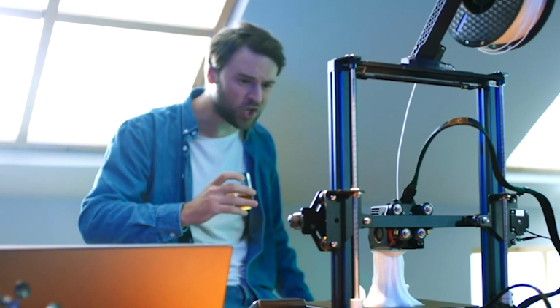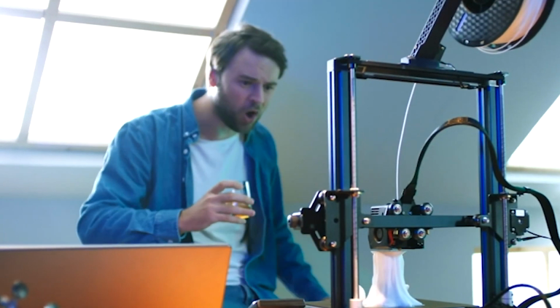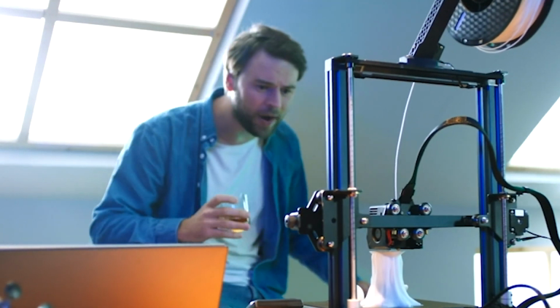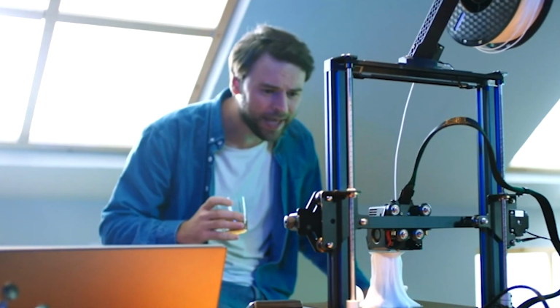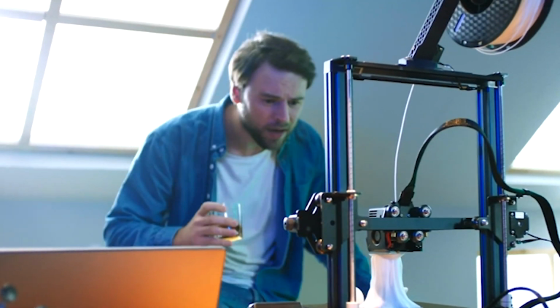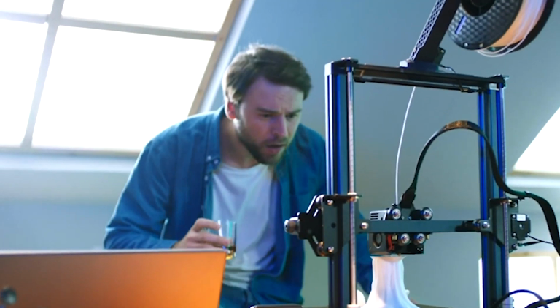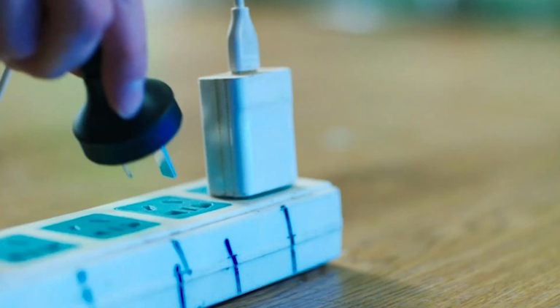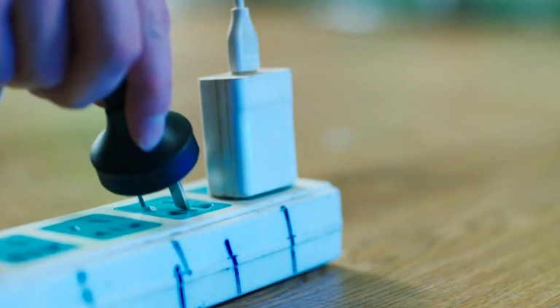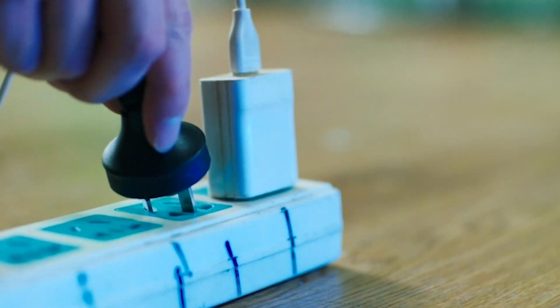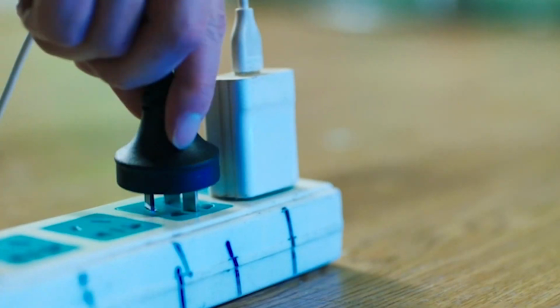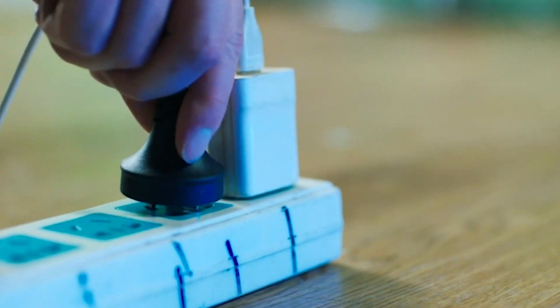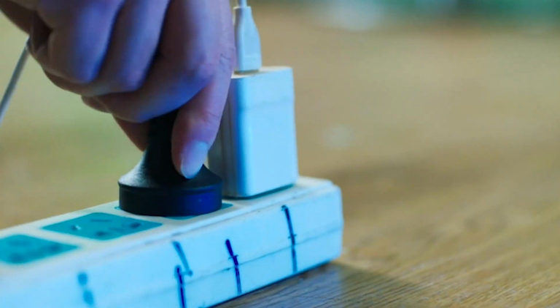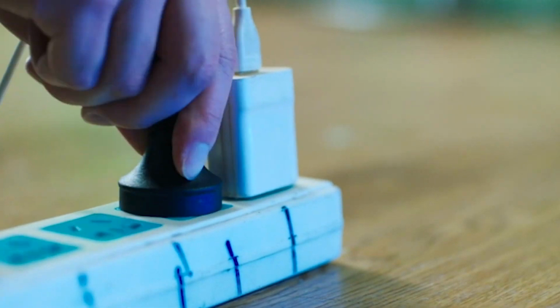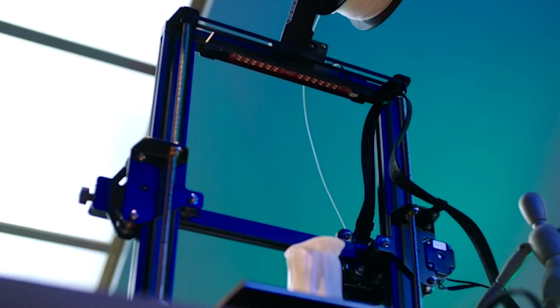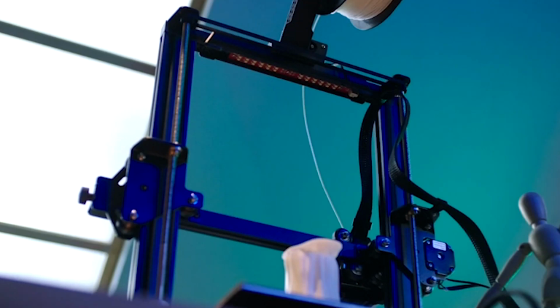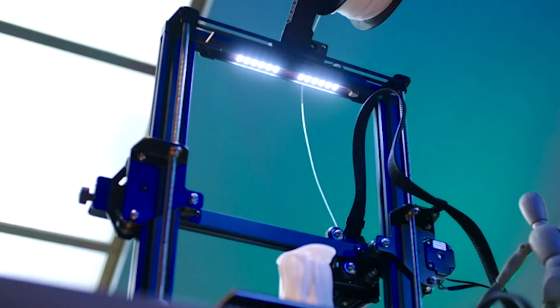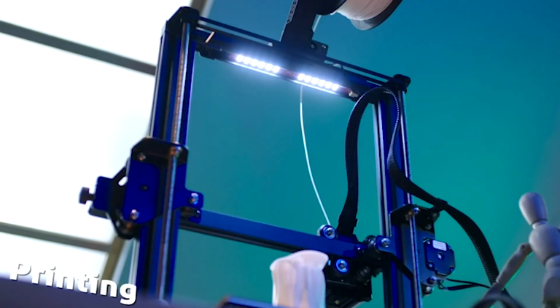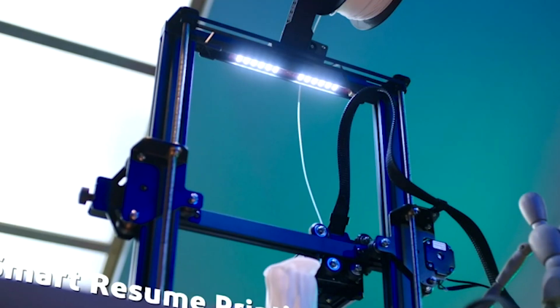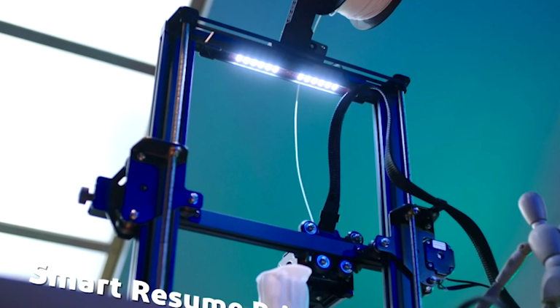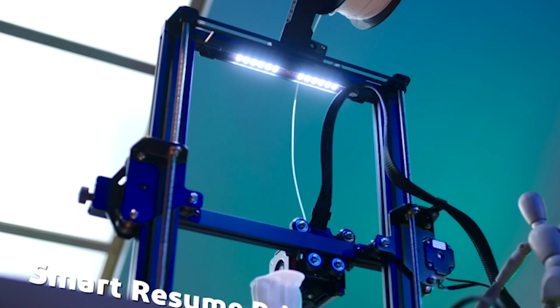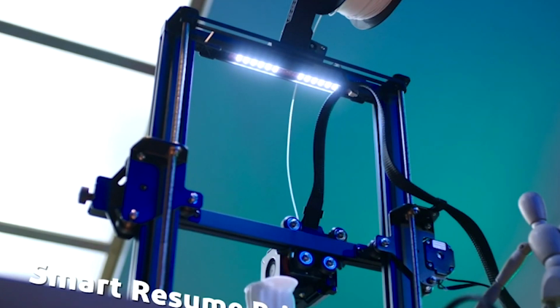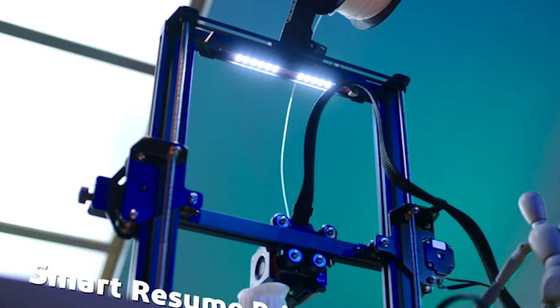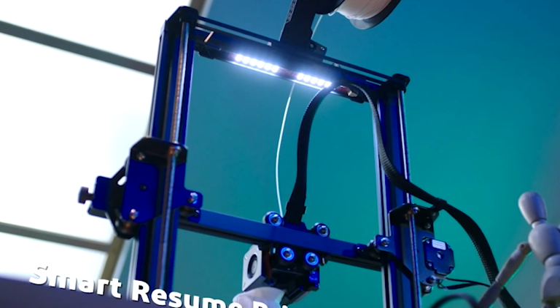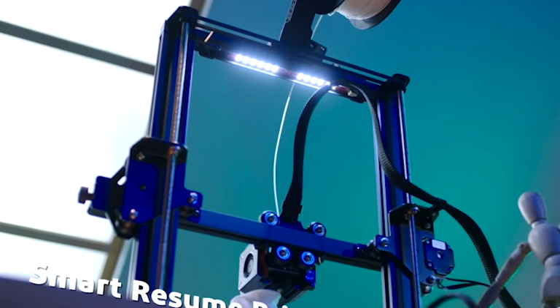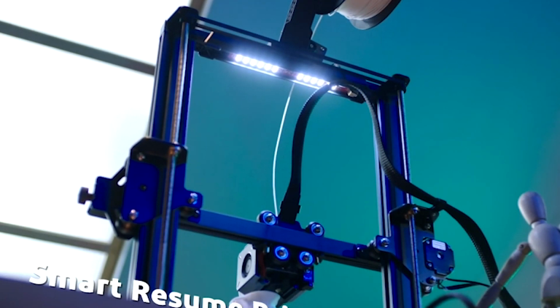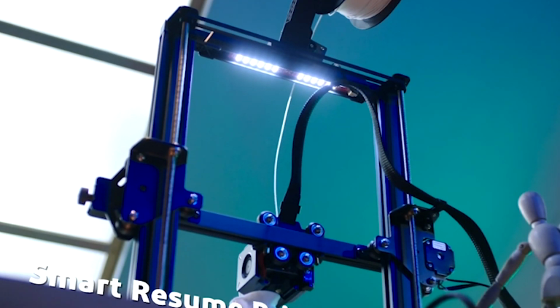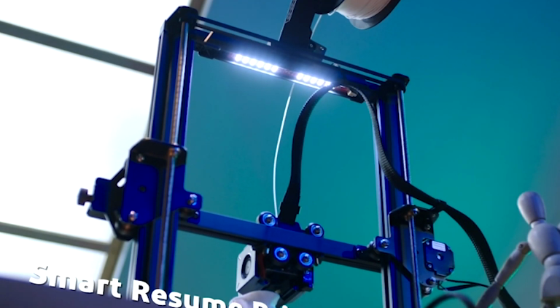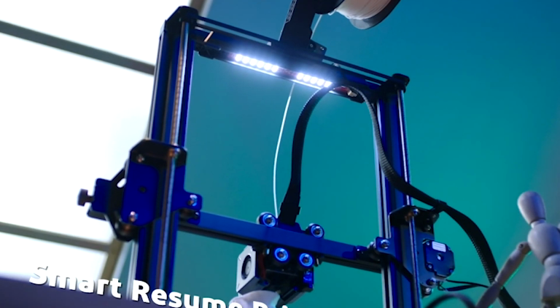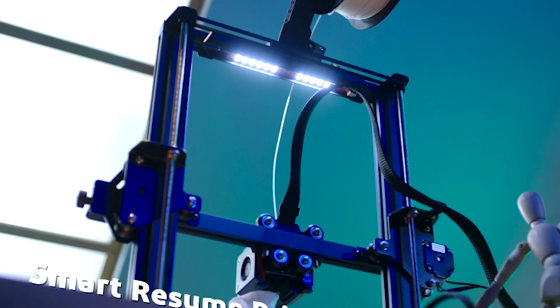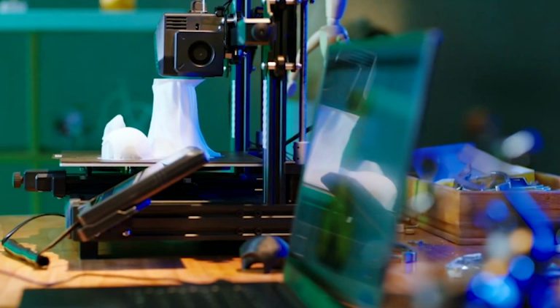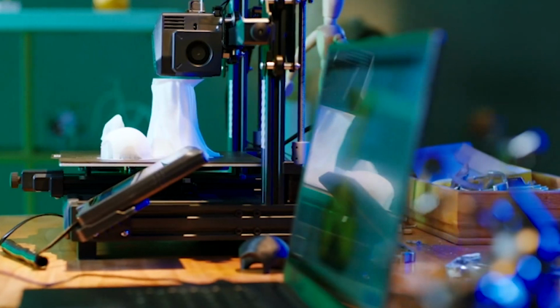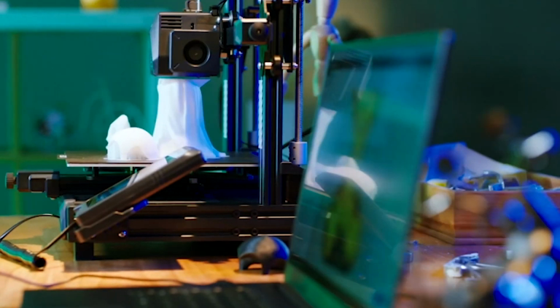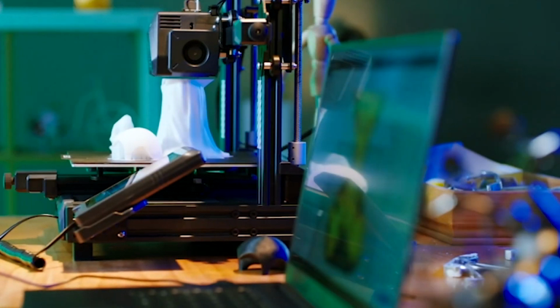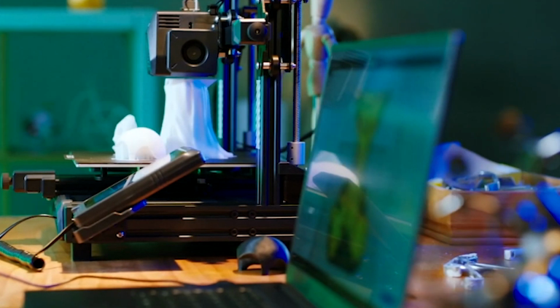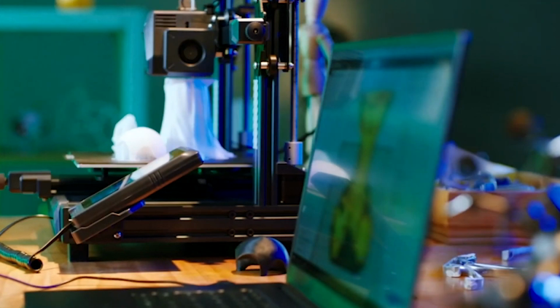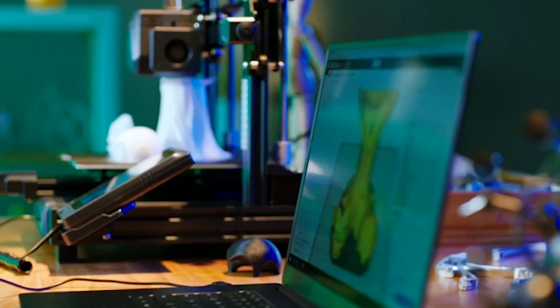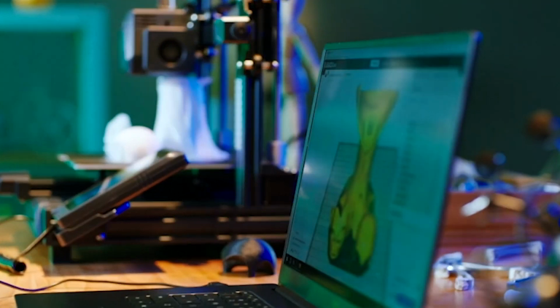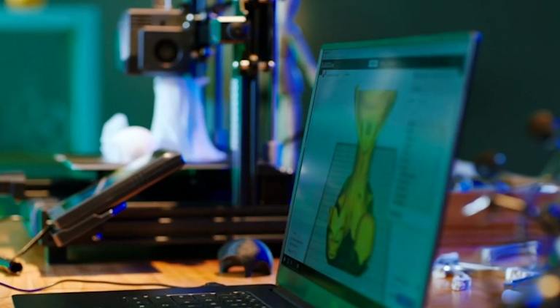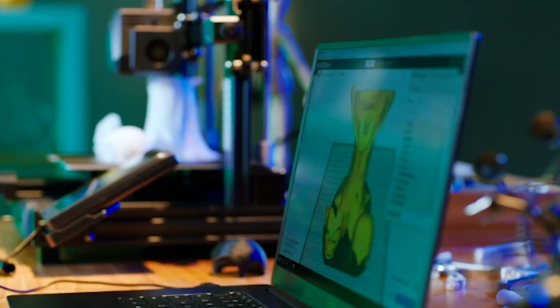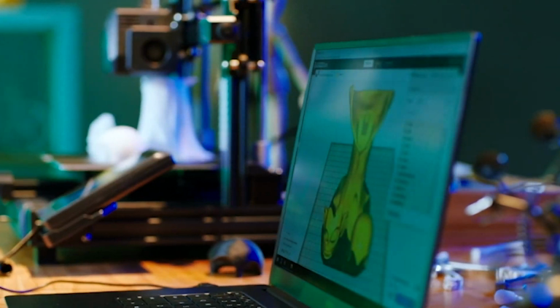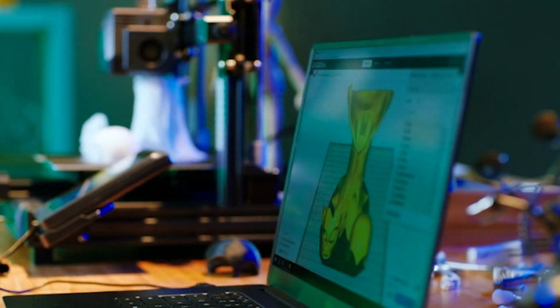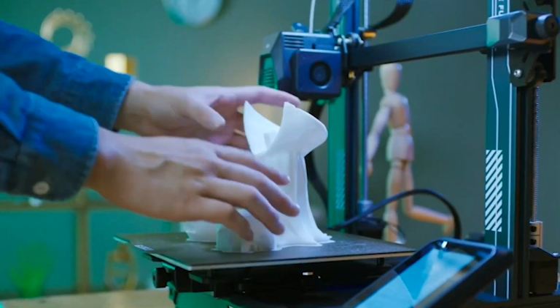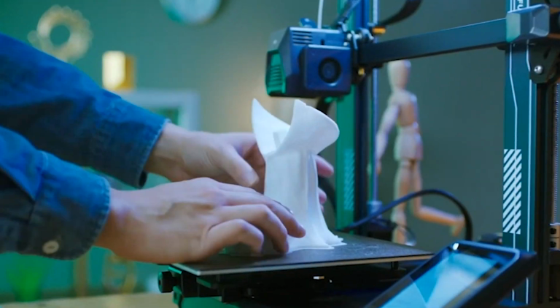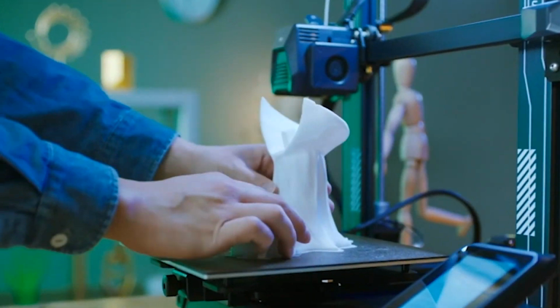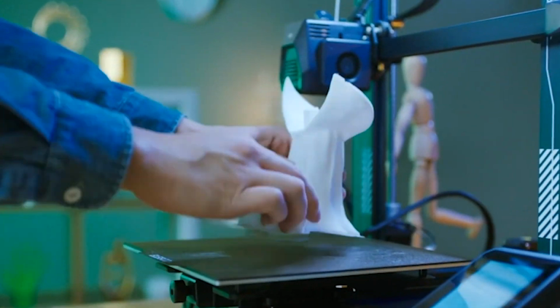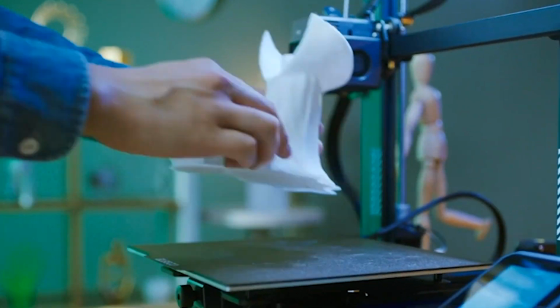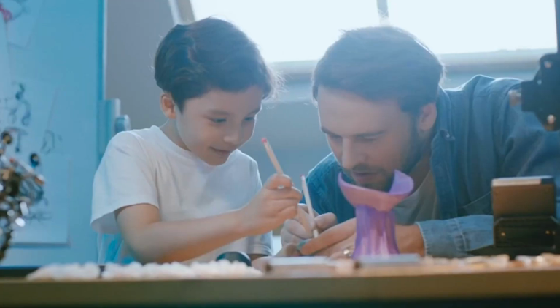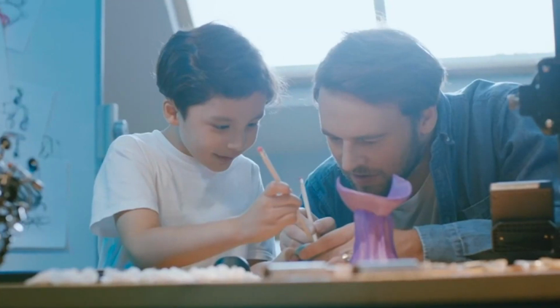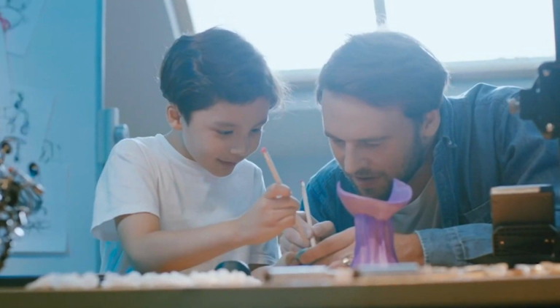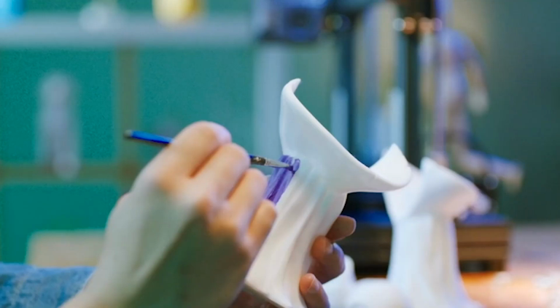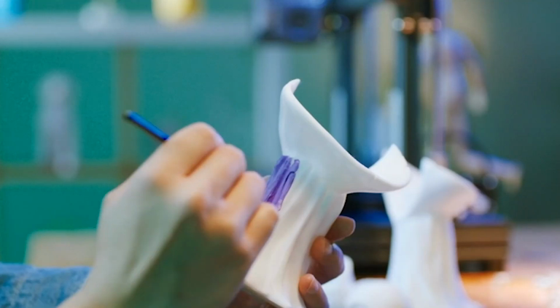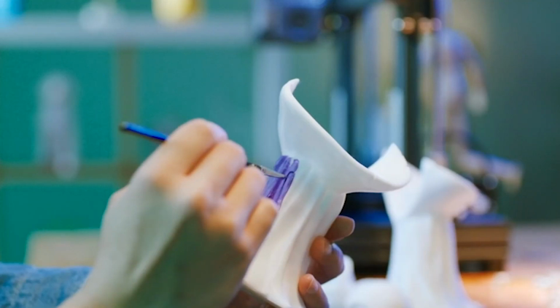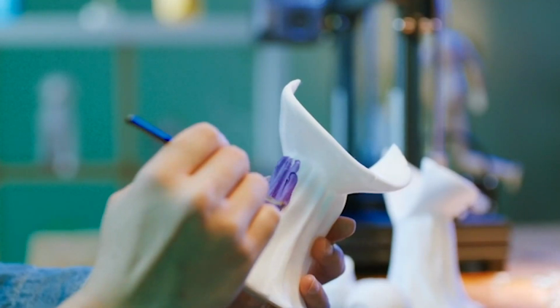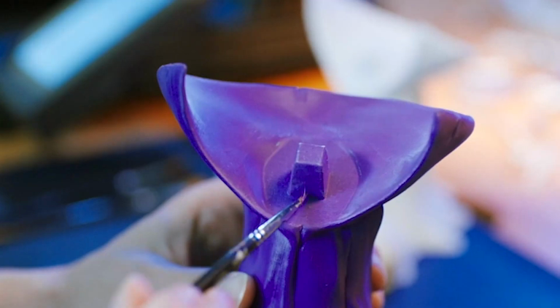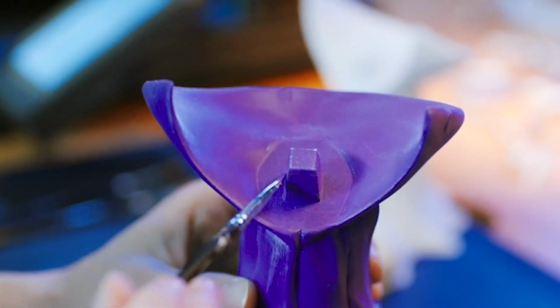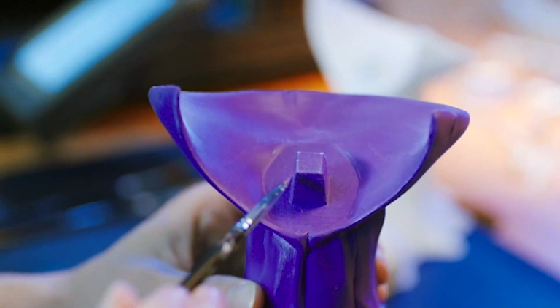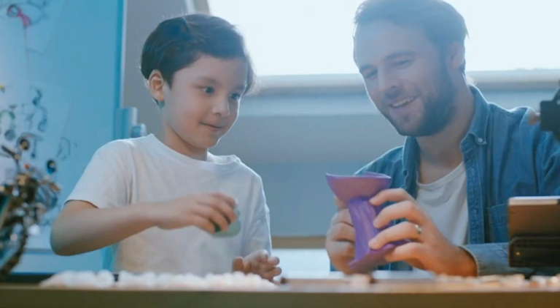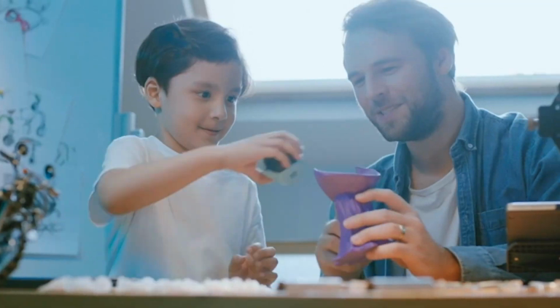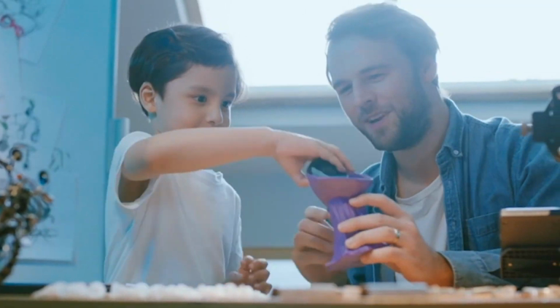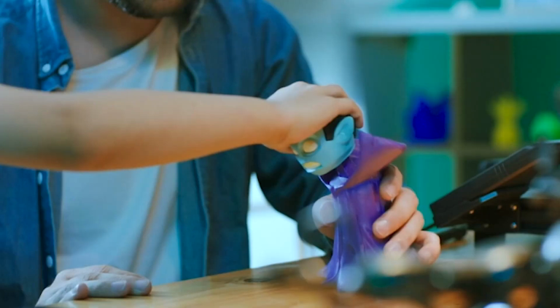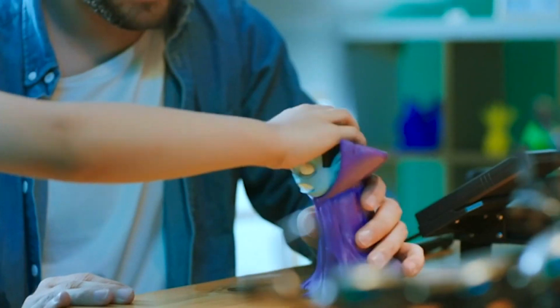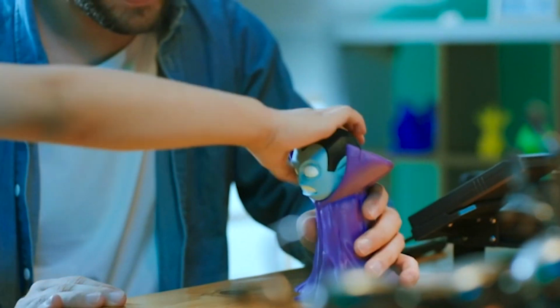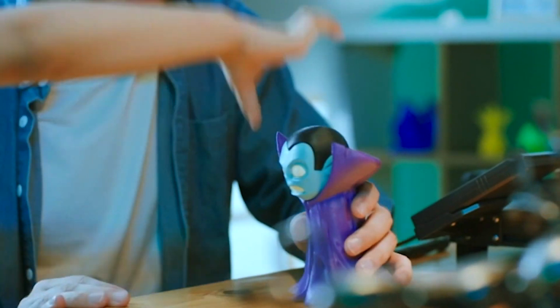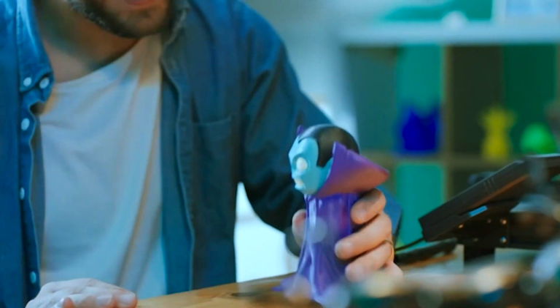Don't forget to hit that subscribe button and ring the notification bell for all things tech. Let's dive into the world of 3D printing.